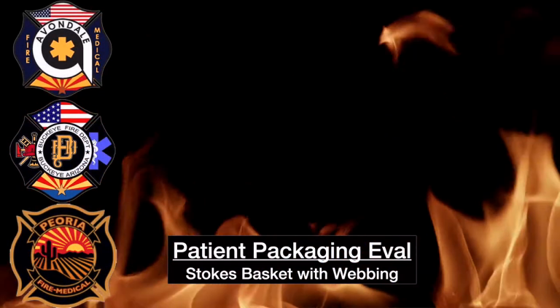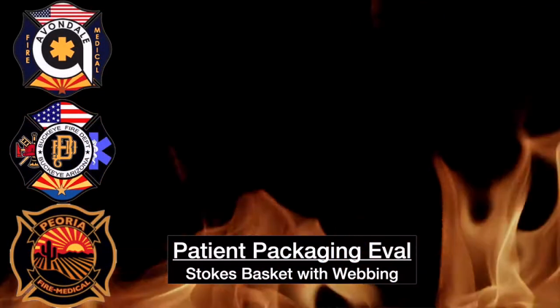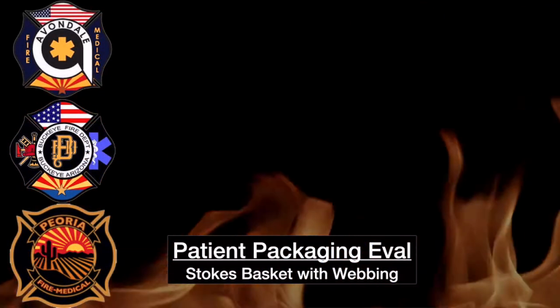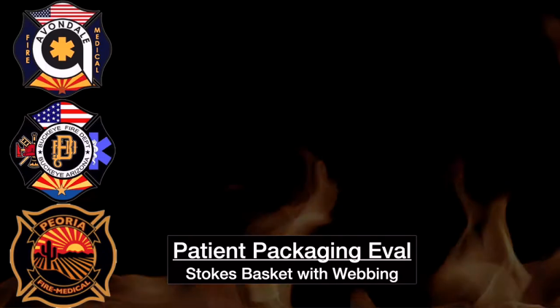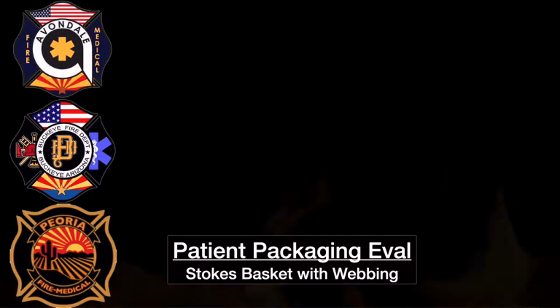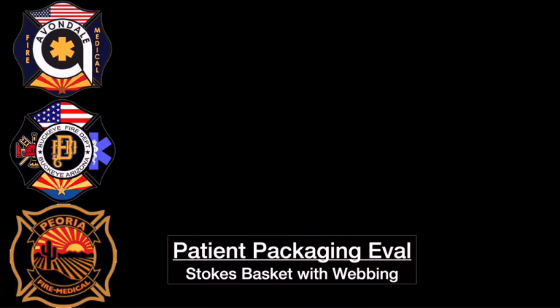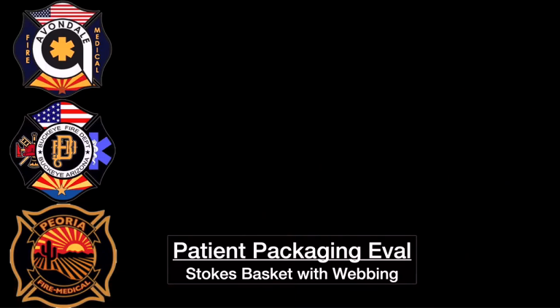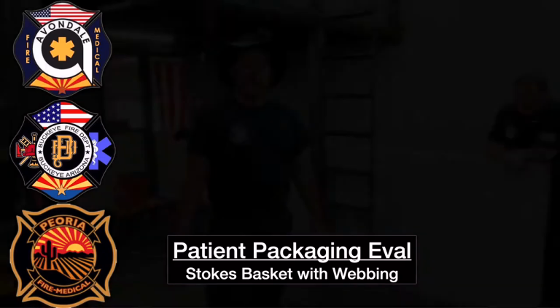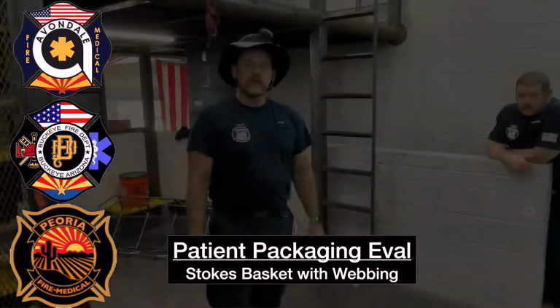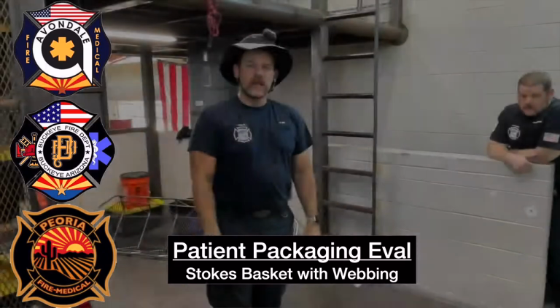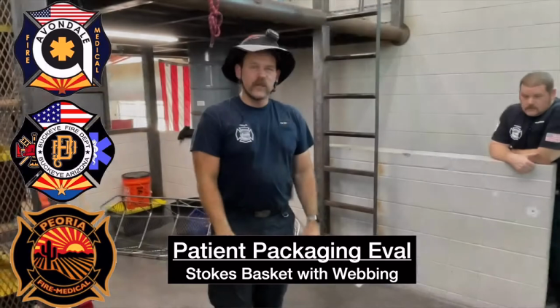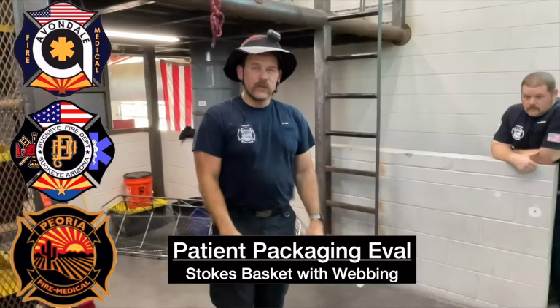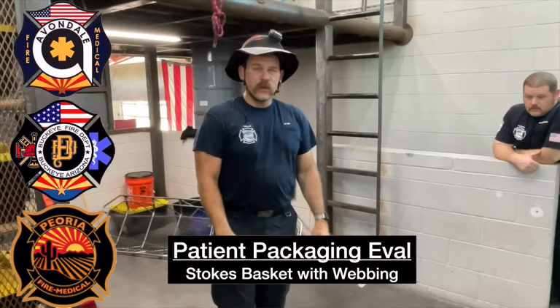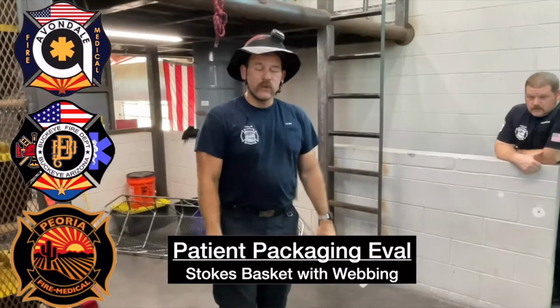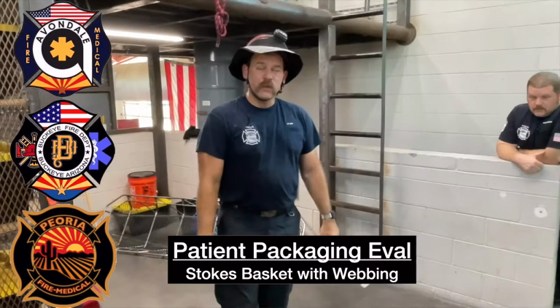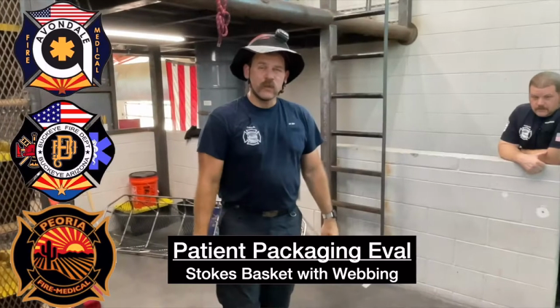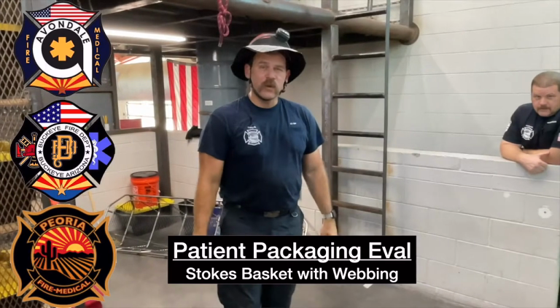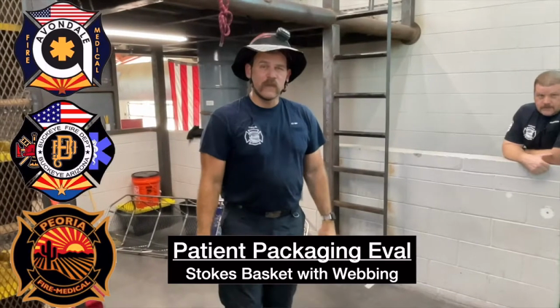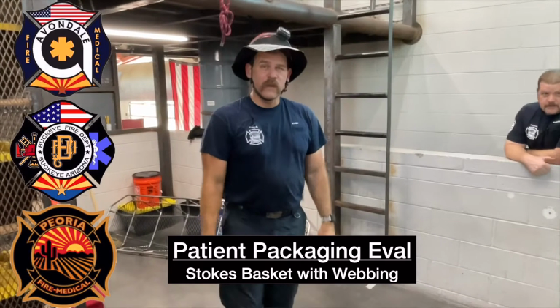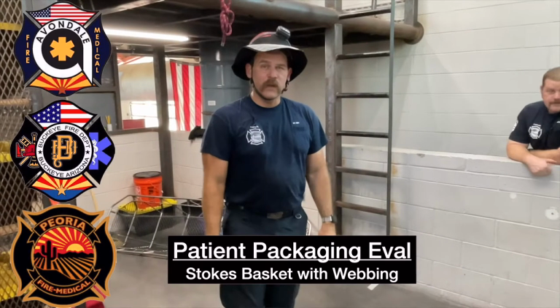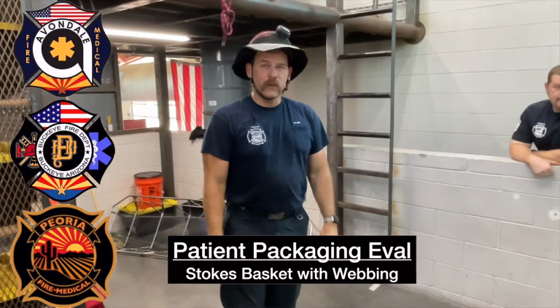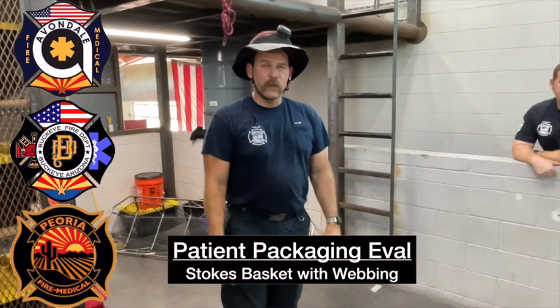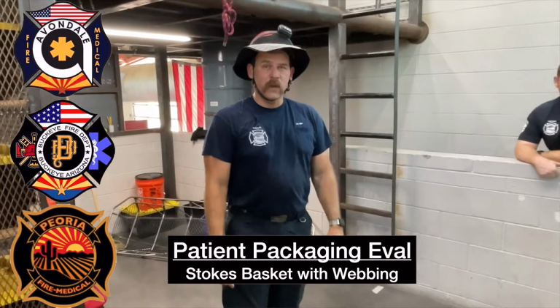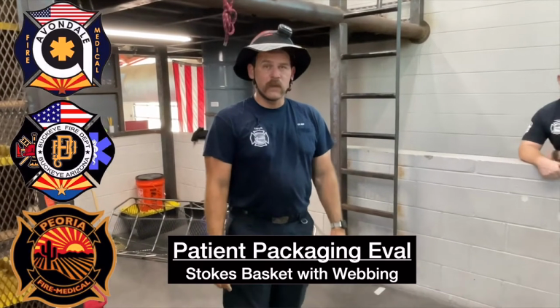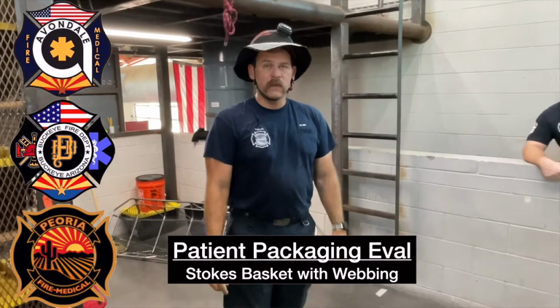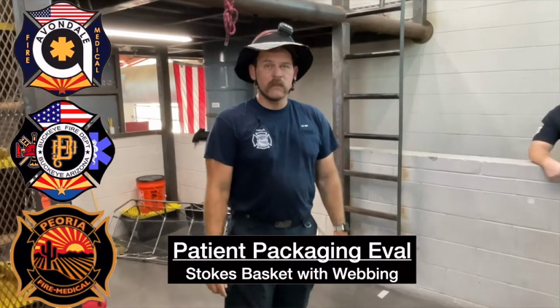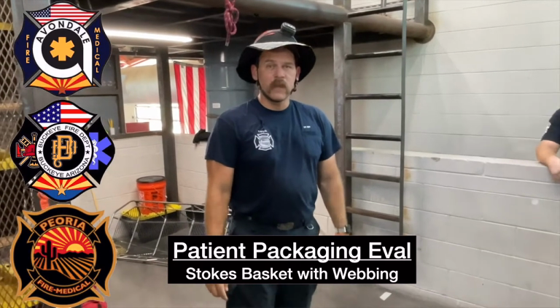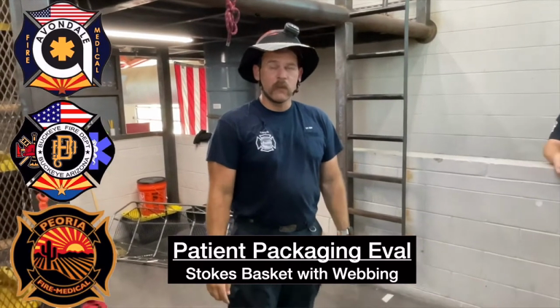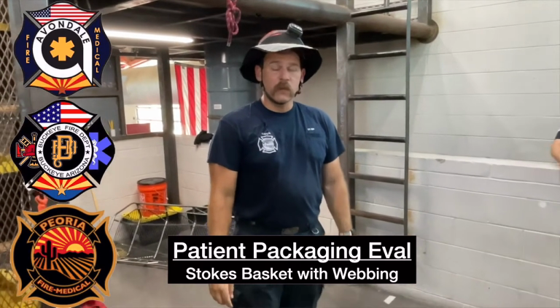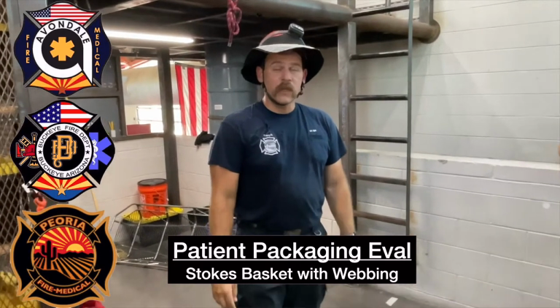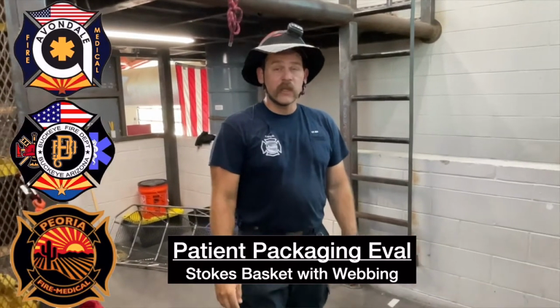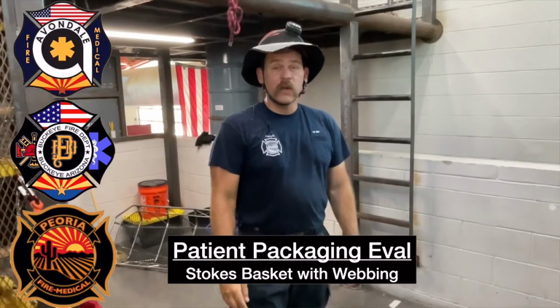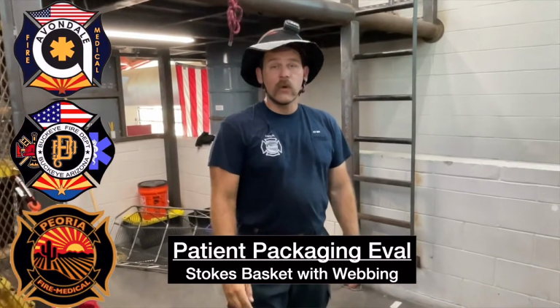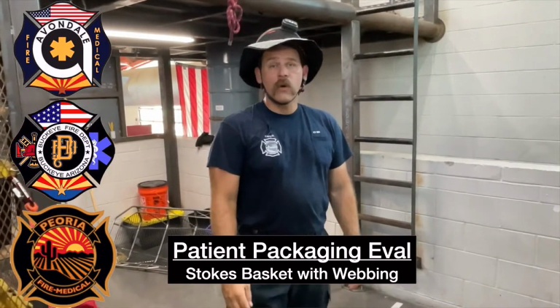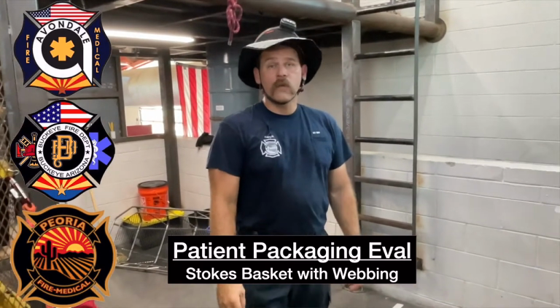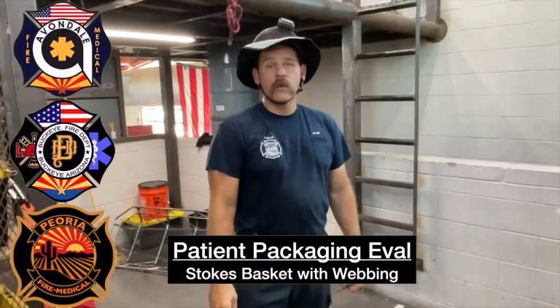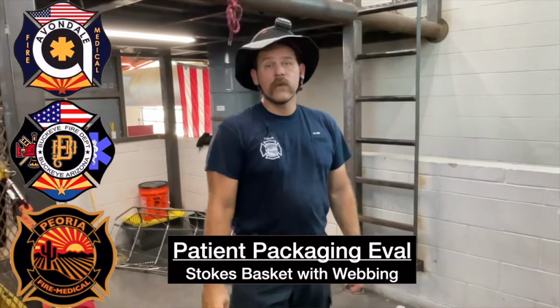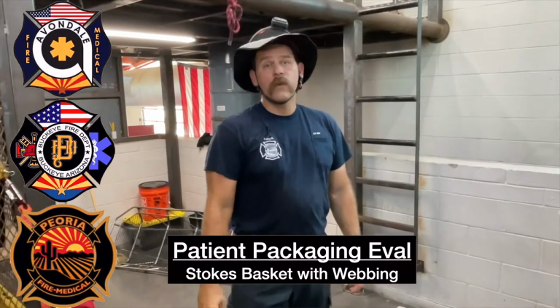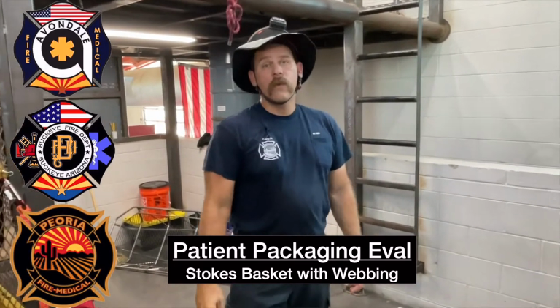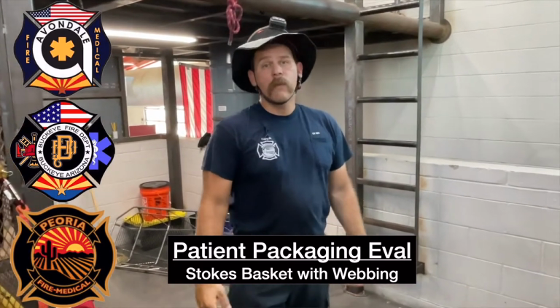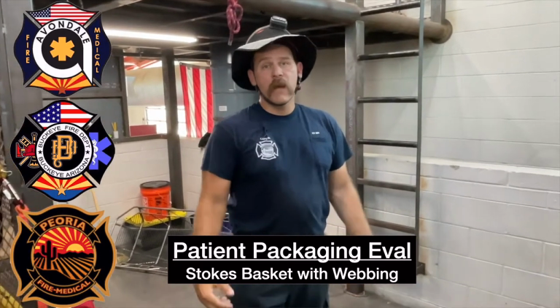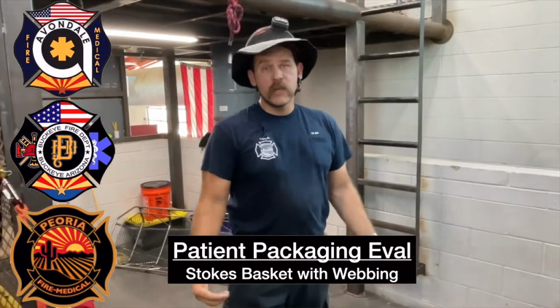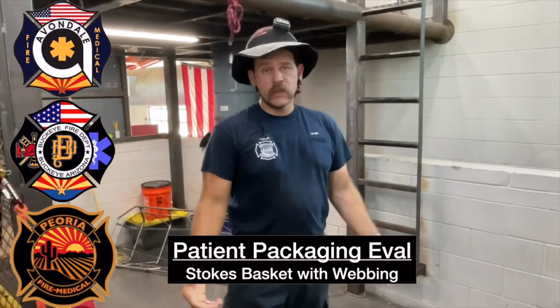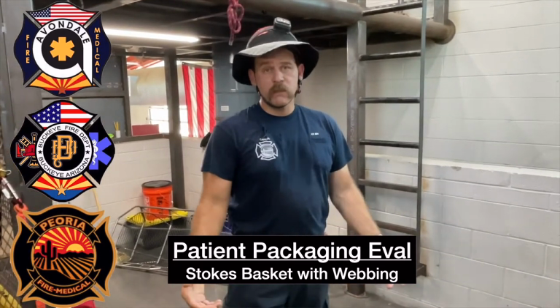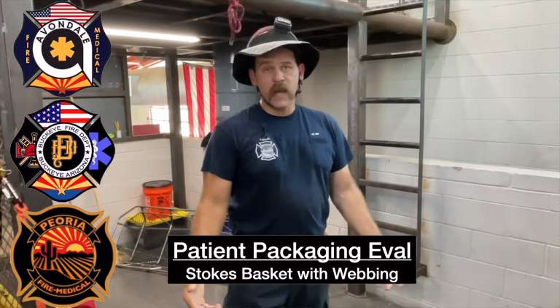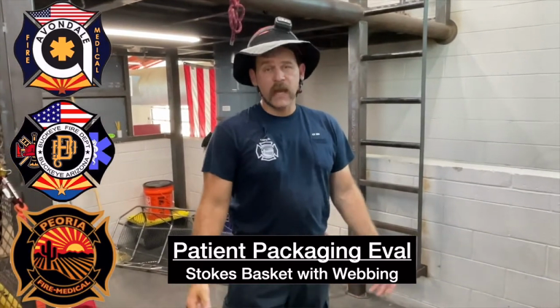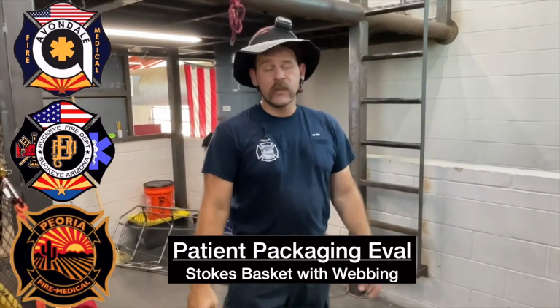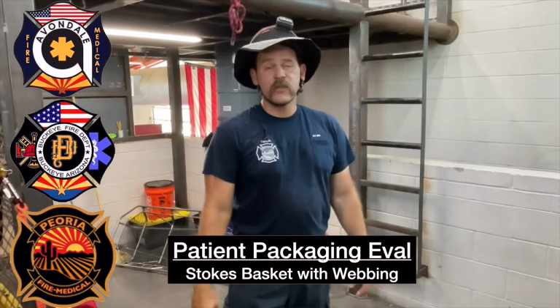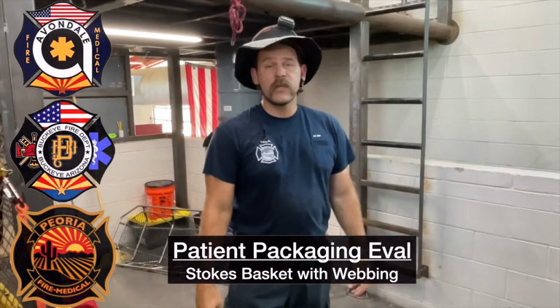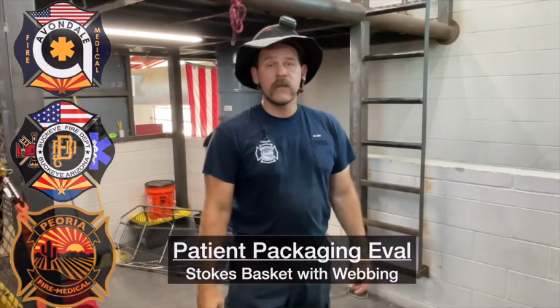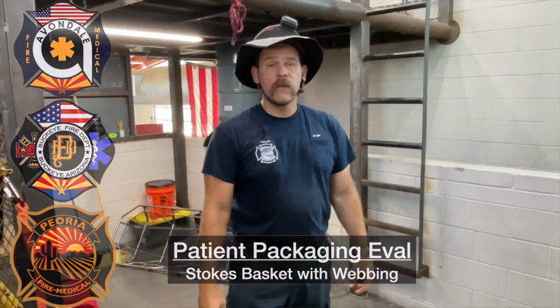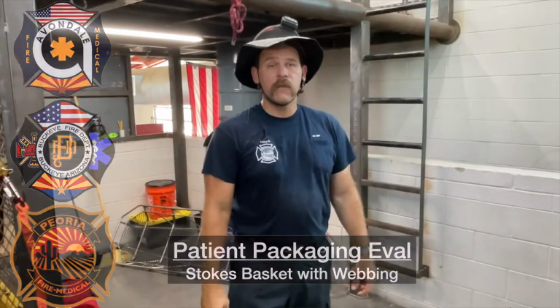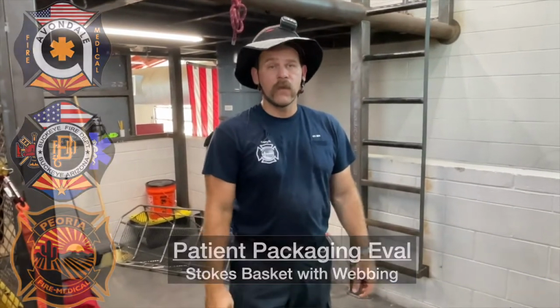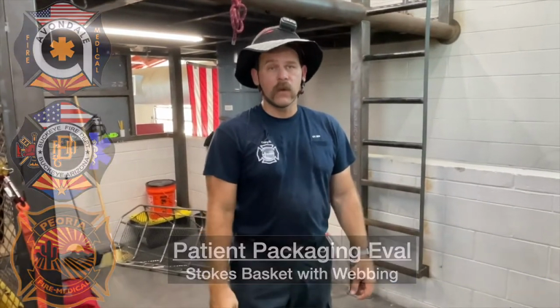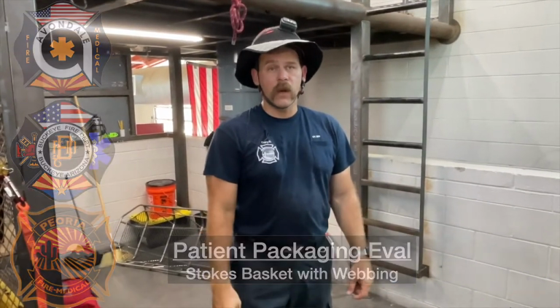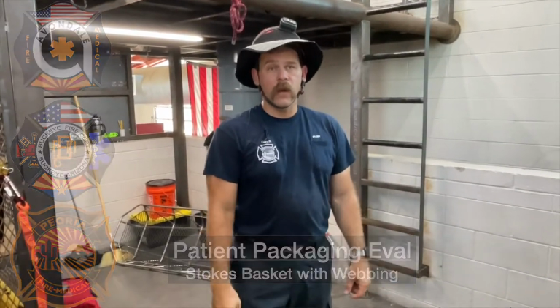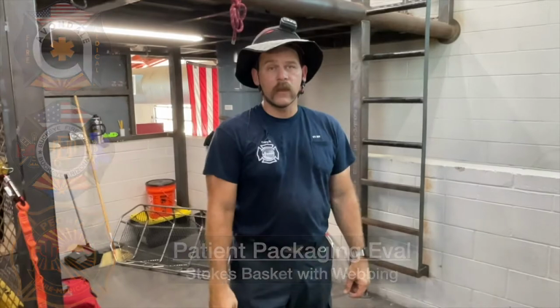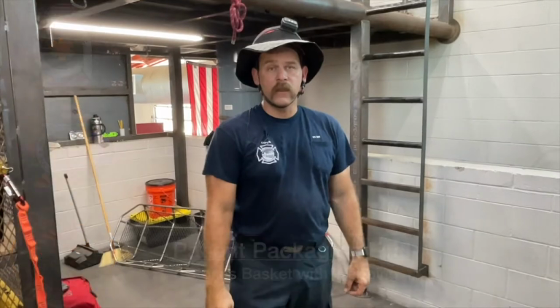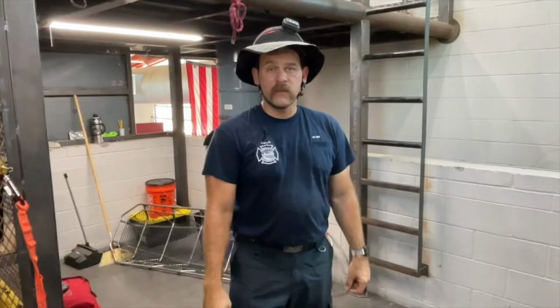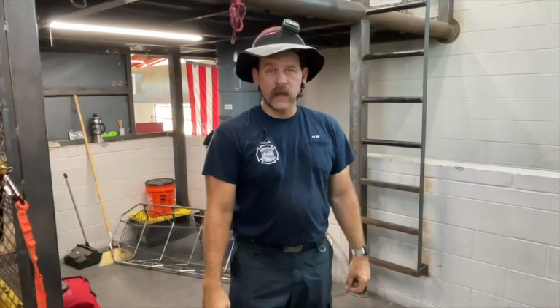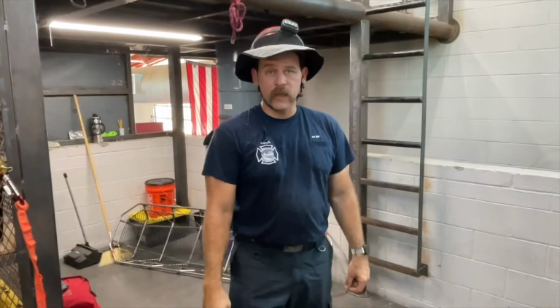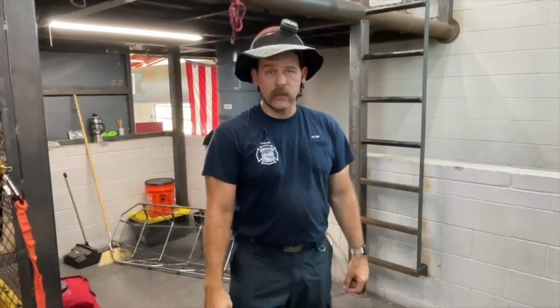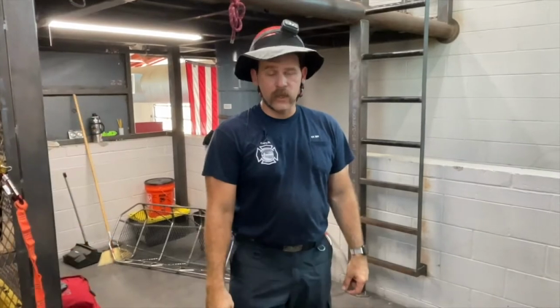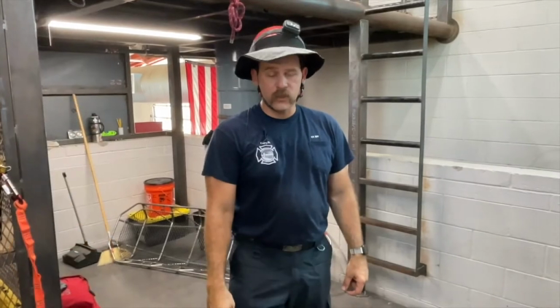Hi, I'm Cy Joy with the Peoria Fire Department and we're going to go over patient packaging for our evaluations.